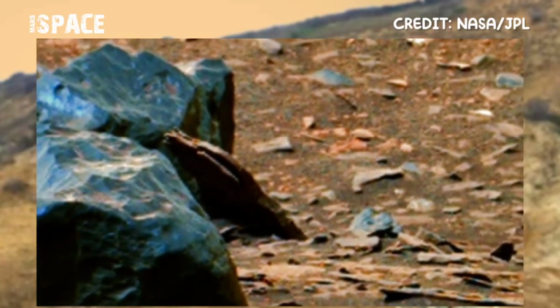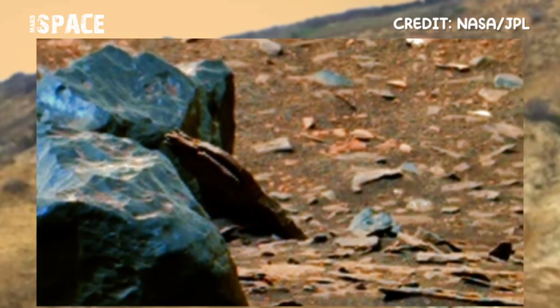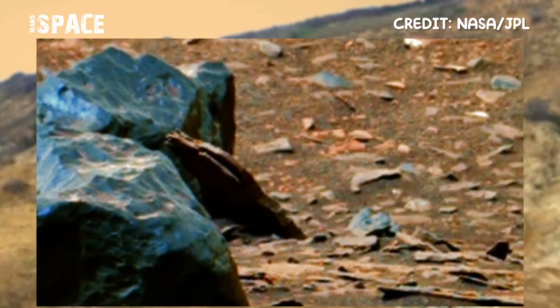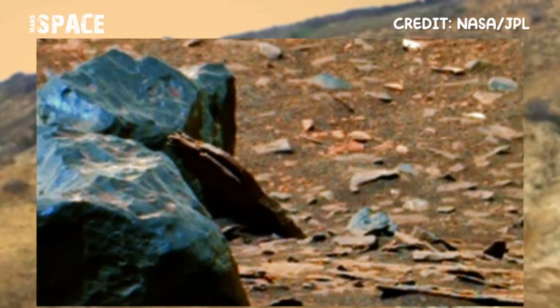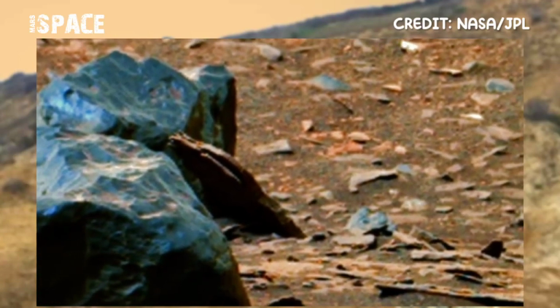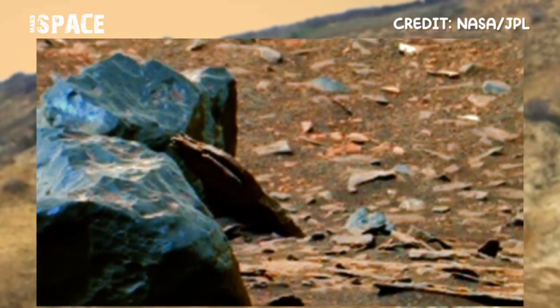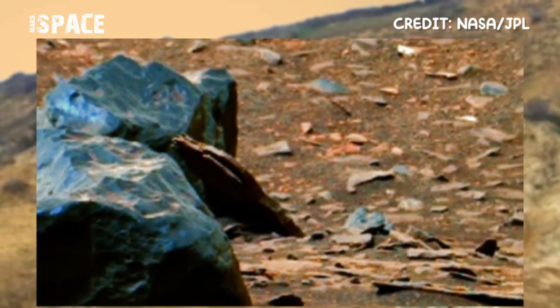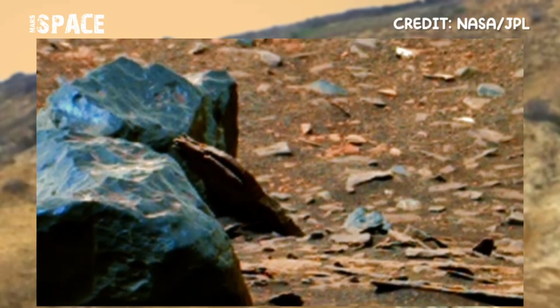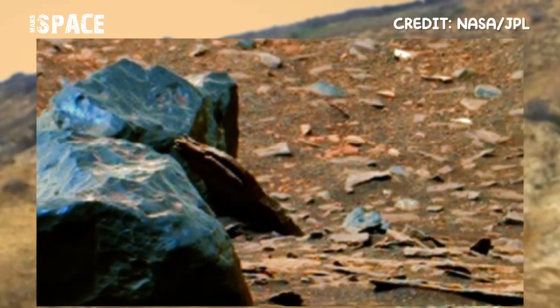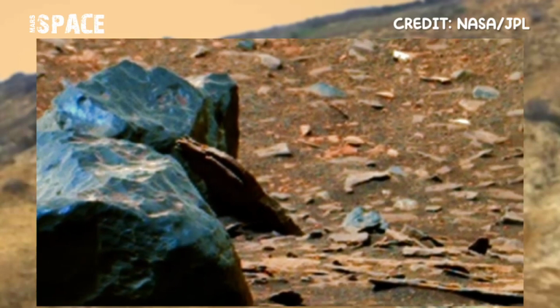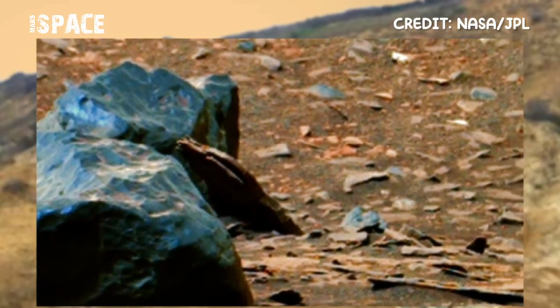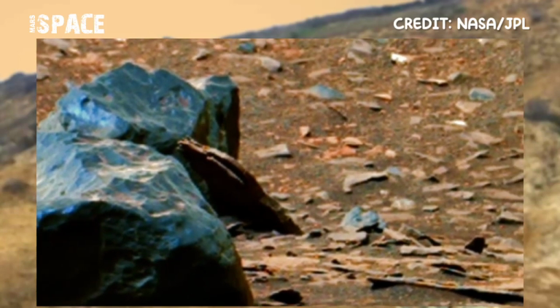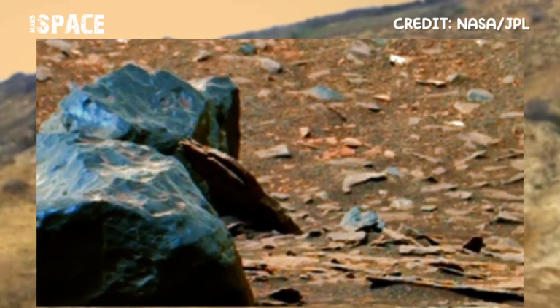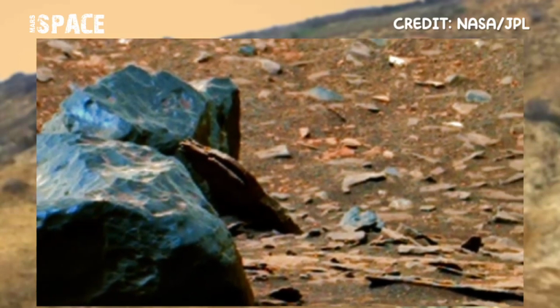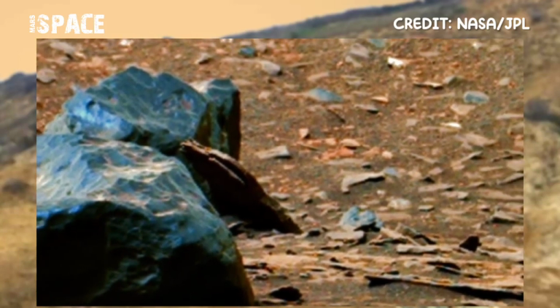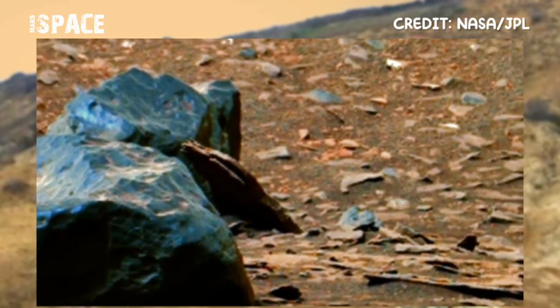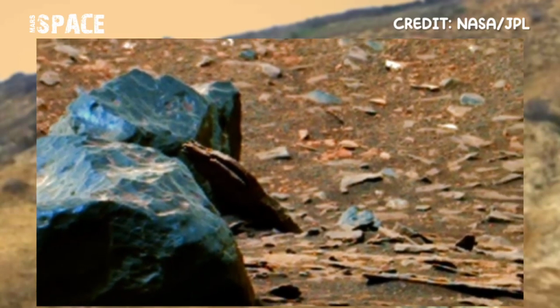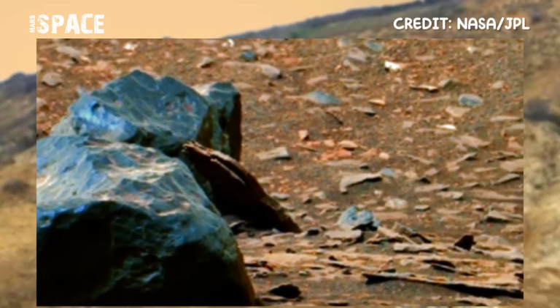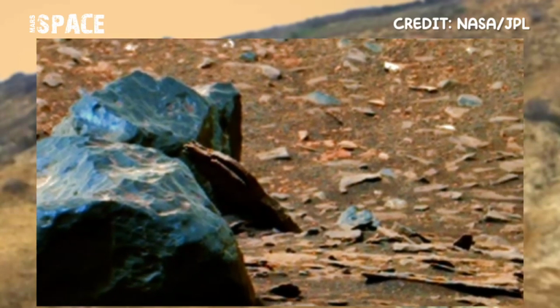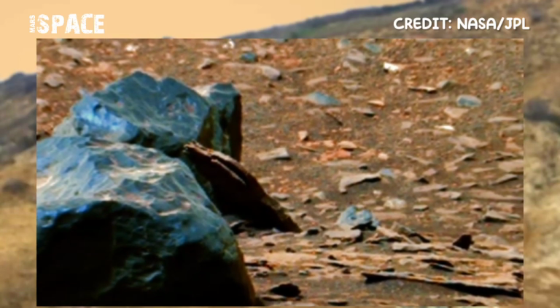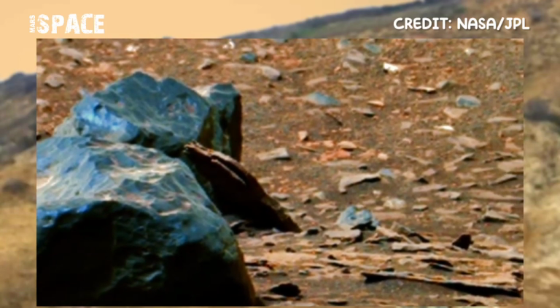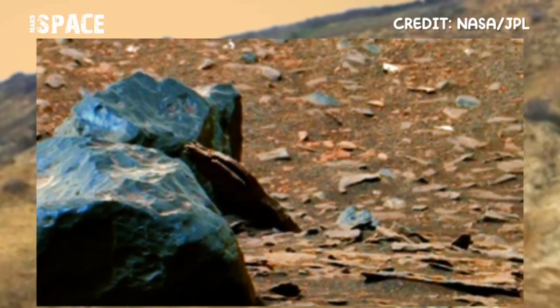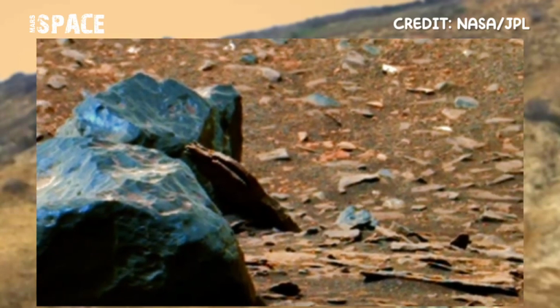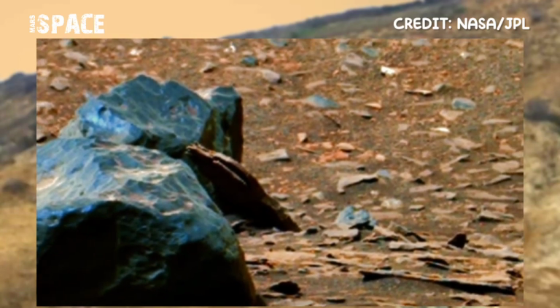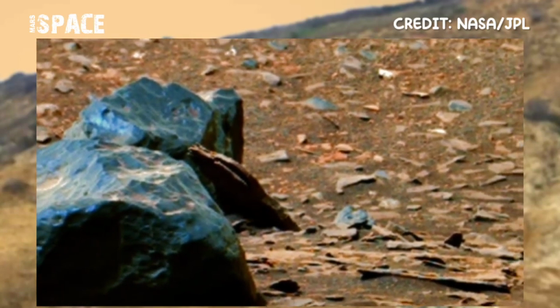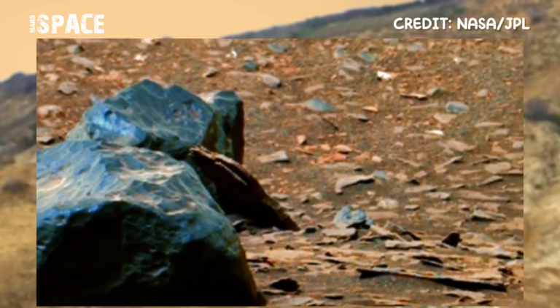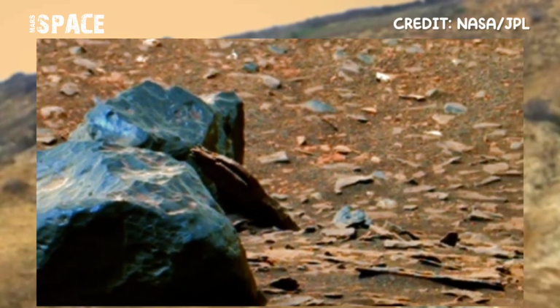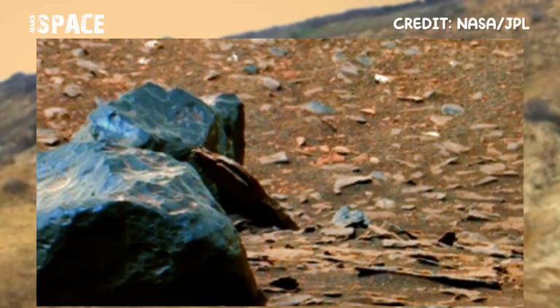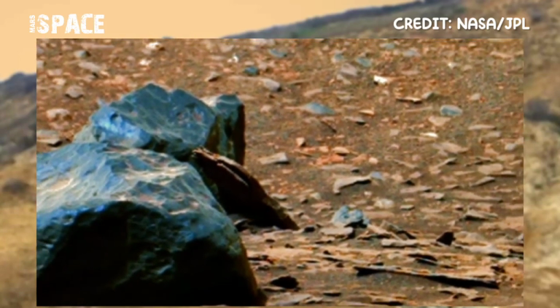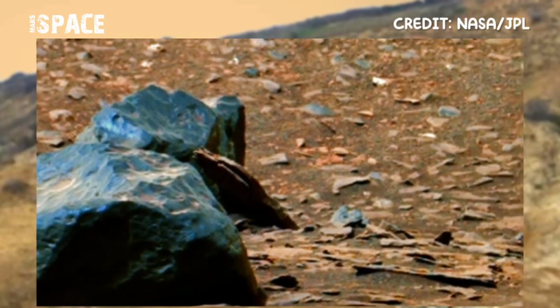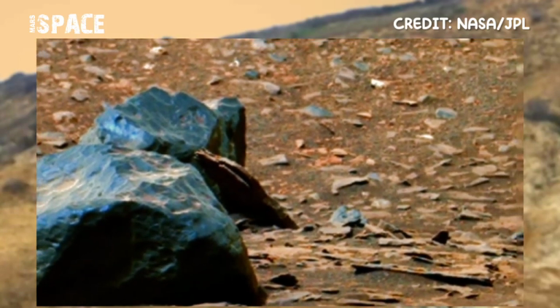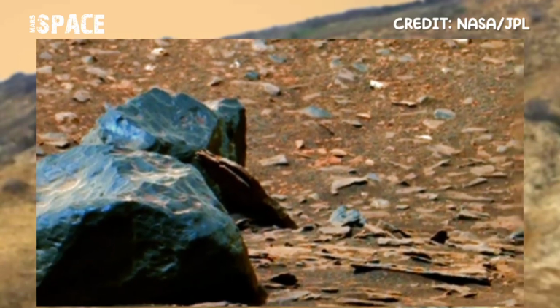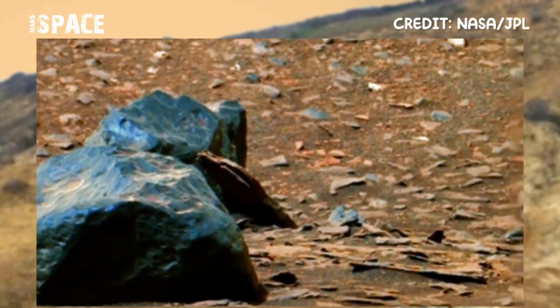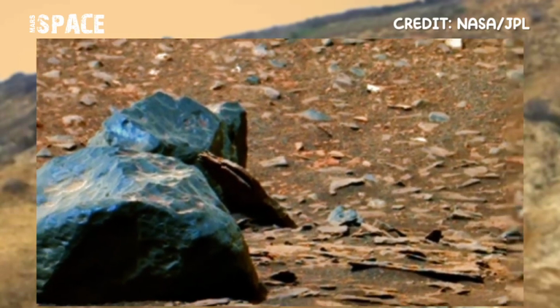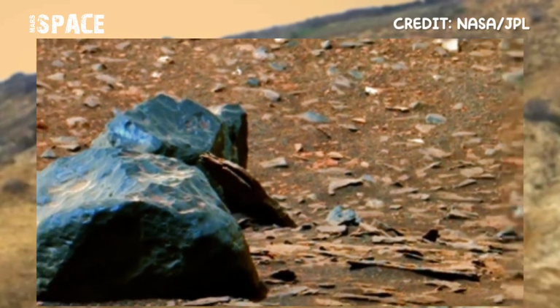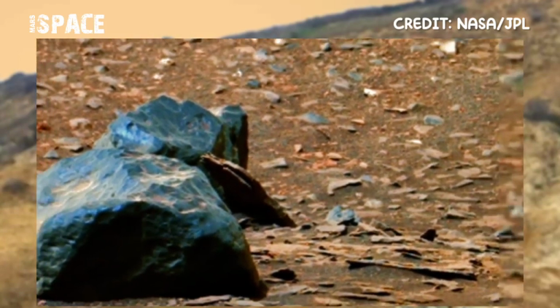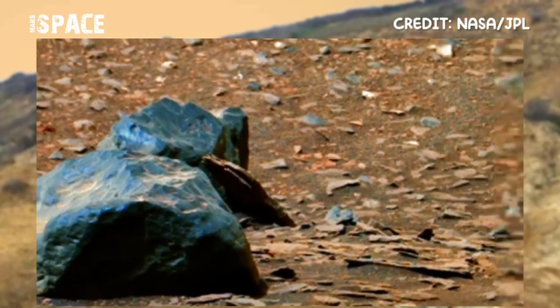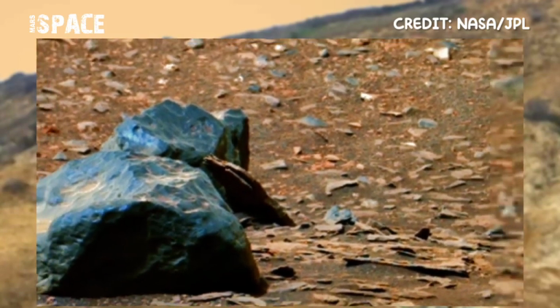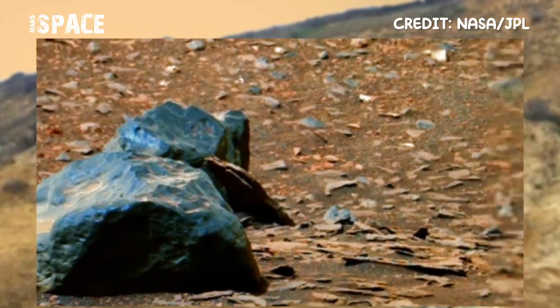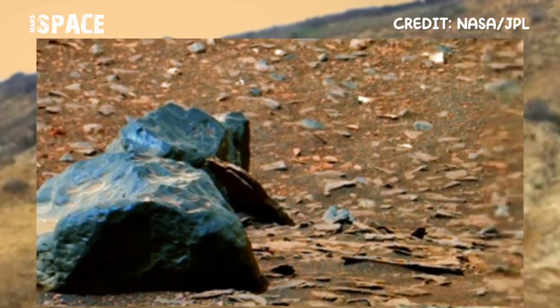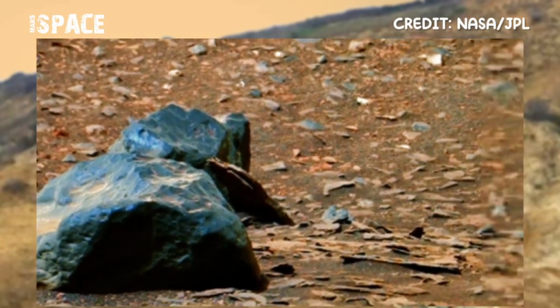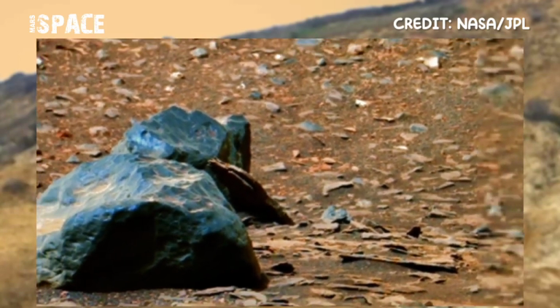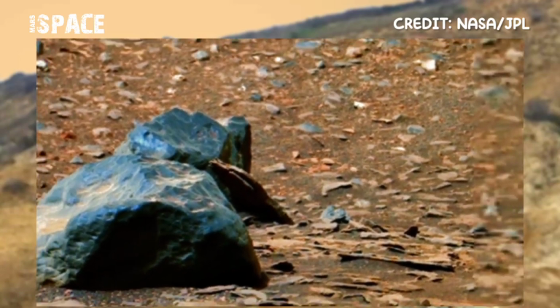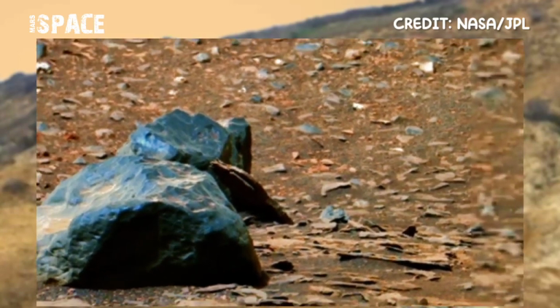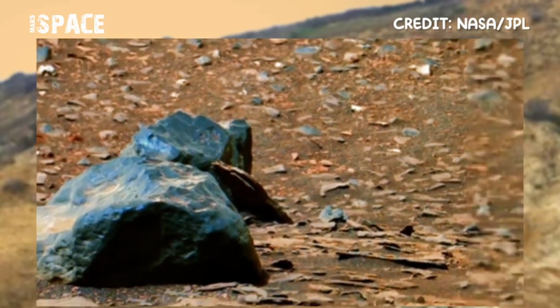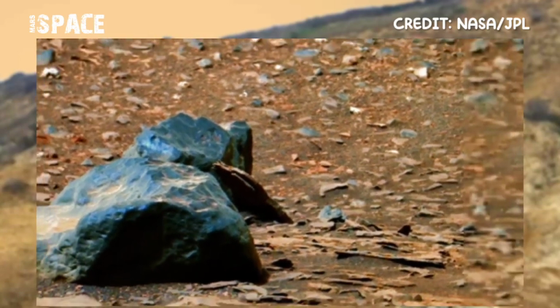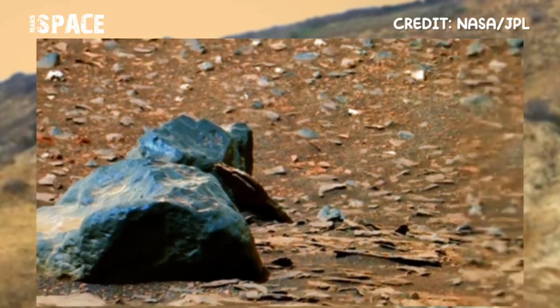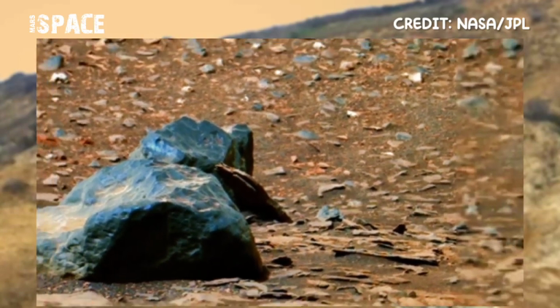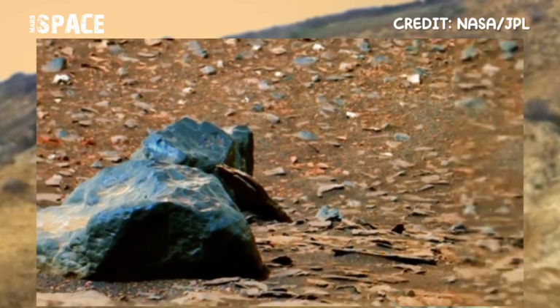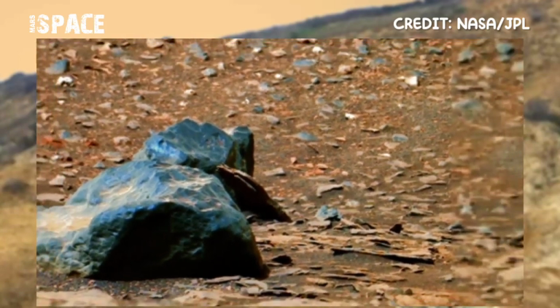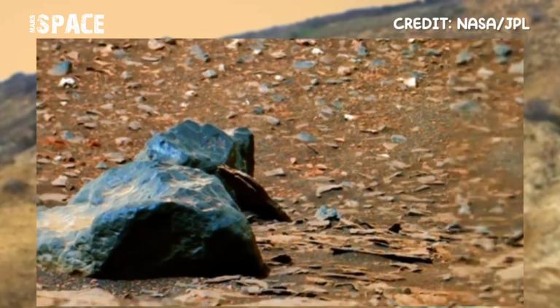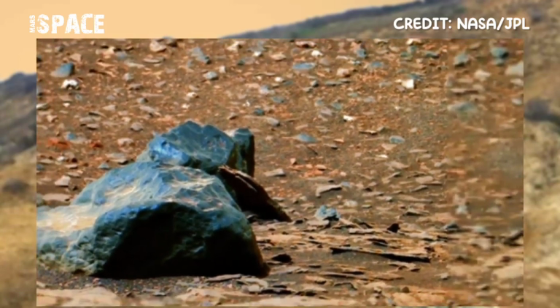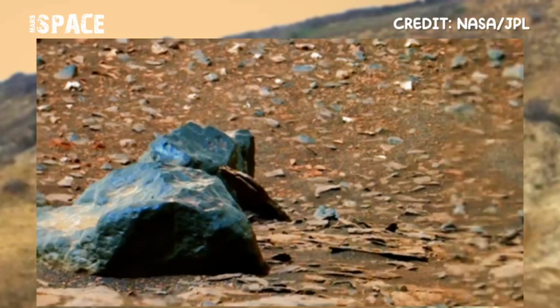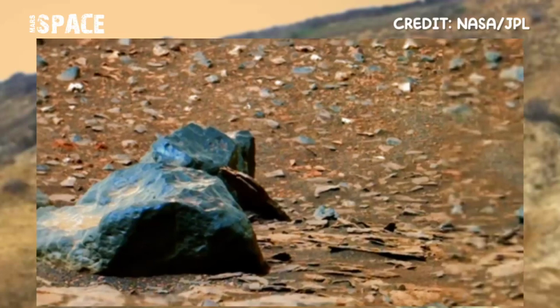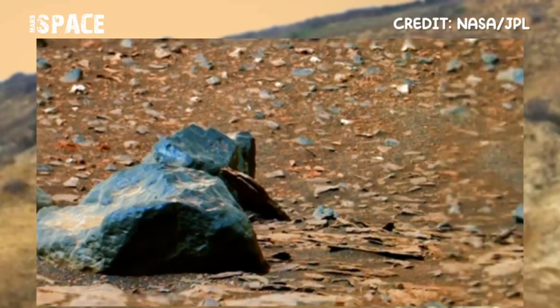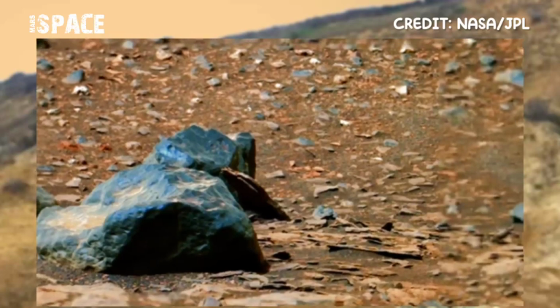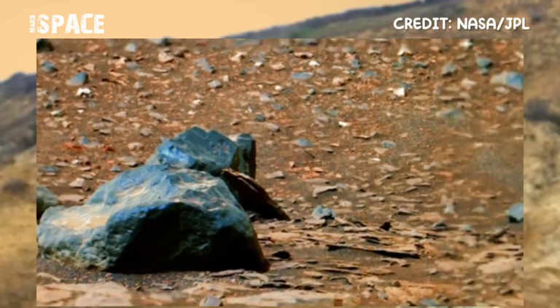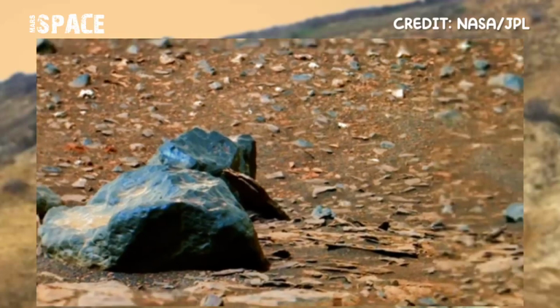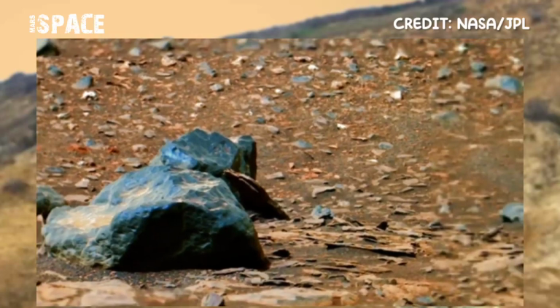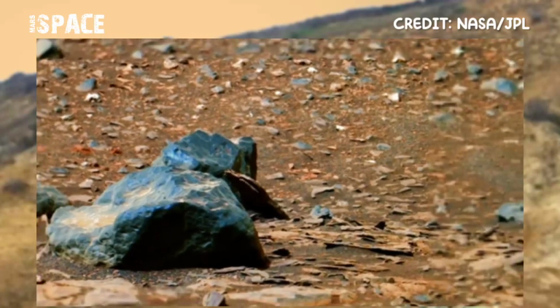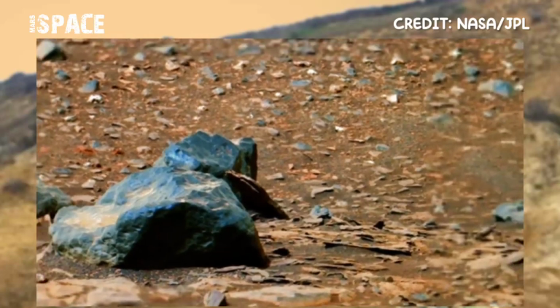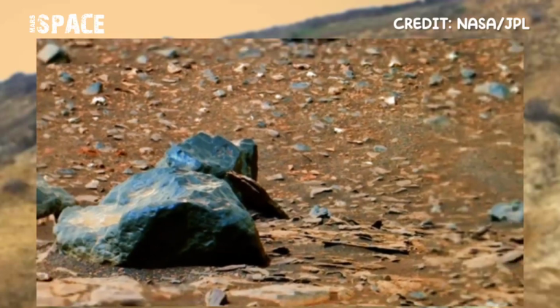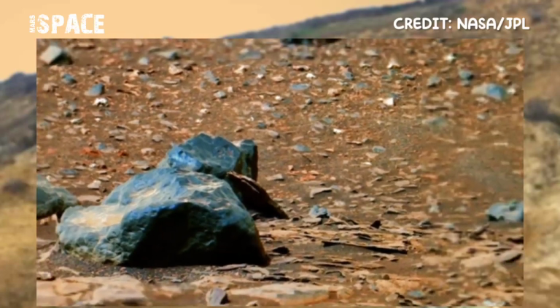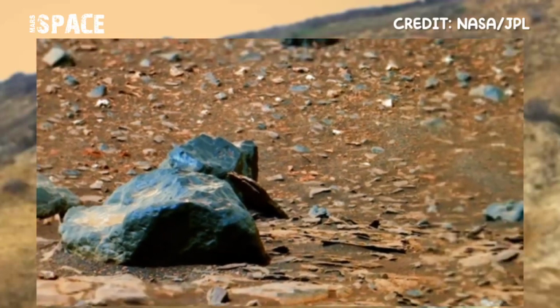It looks like a crashed spaceship or an alien UFO. What do you think about this structure? Let me know in the comments below.